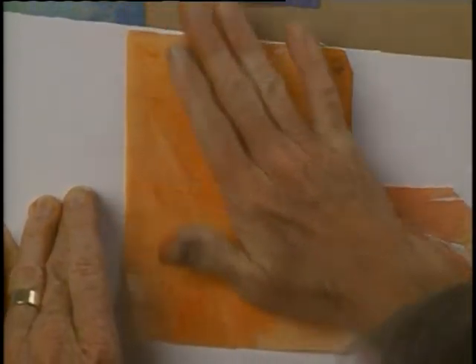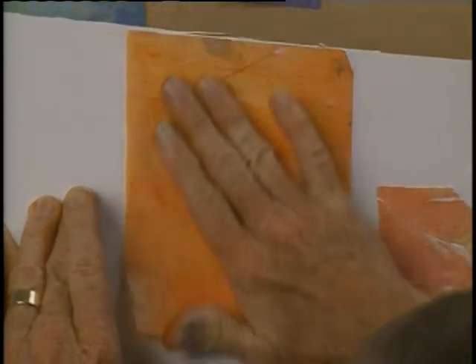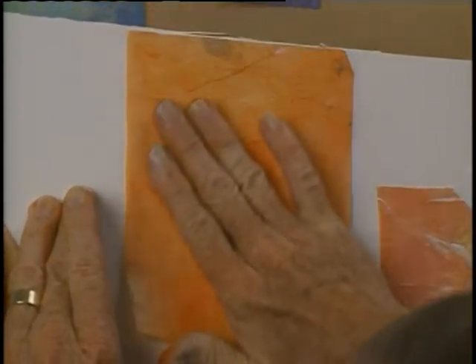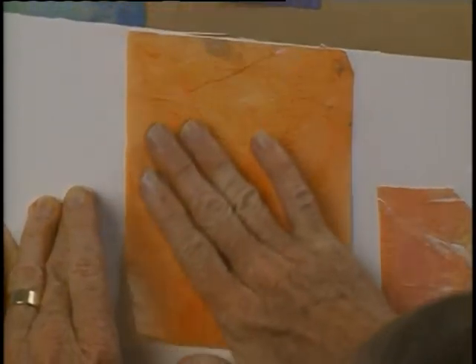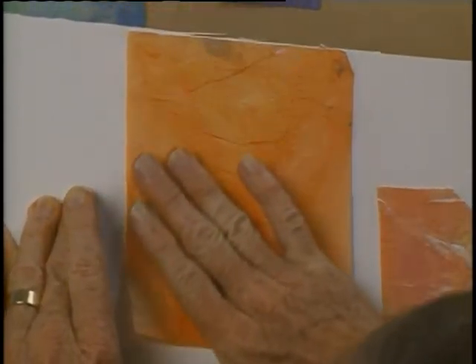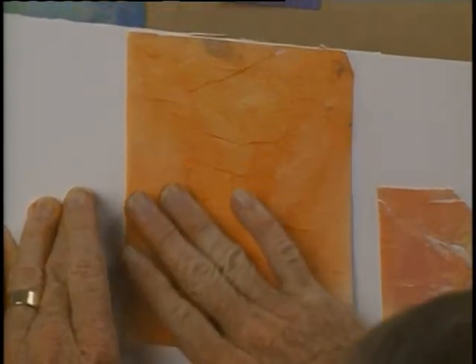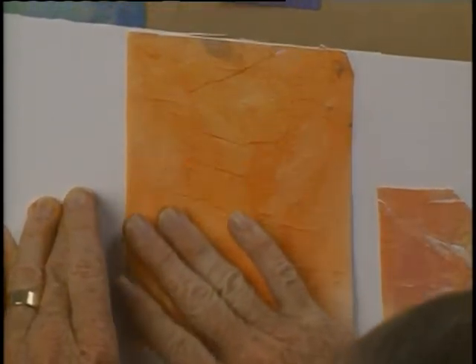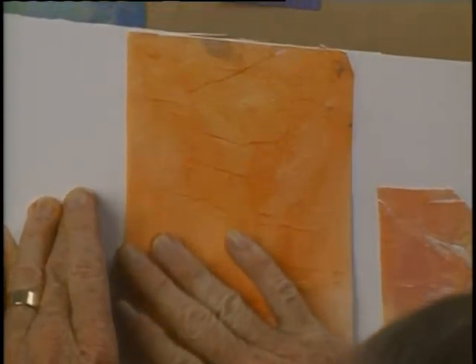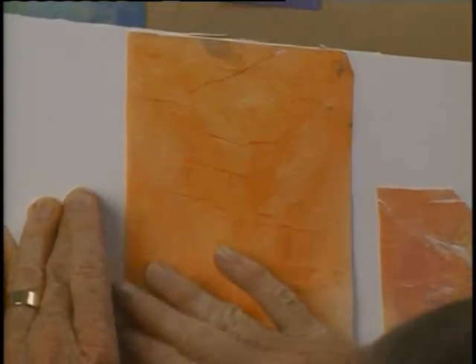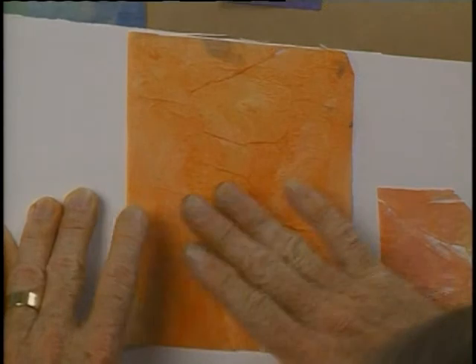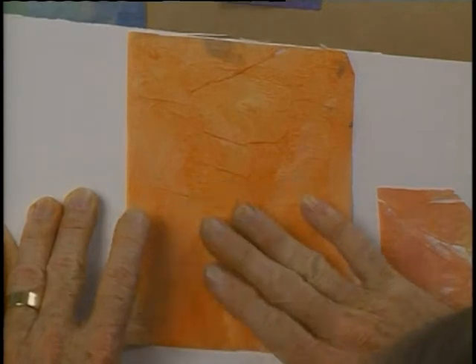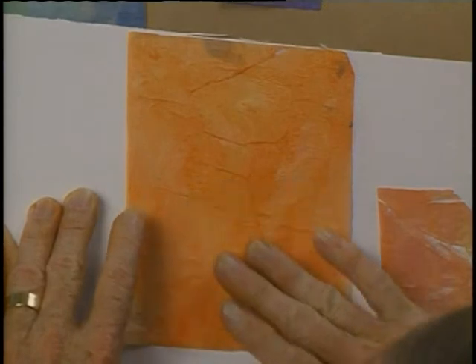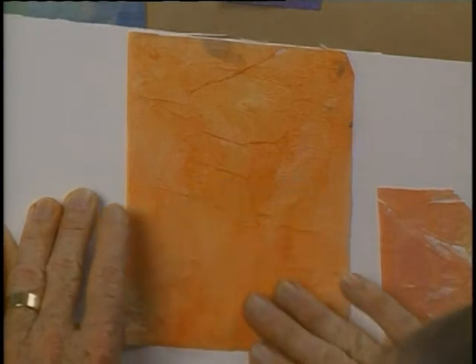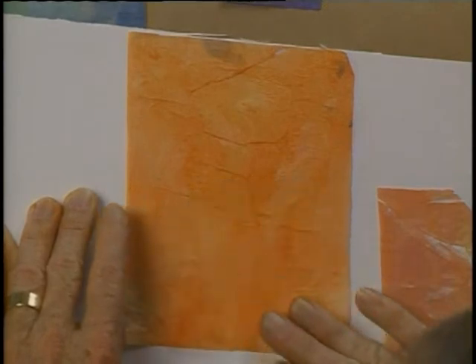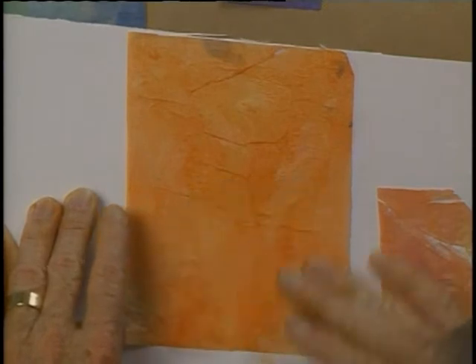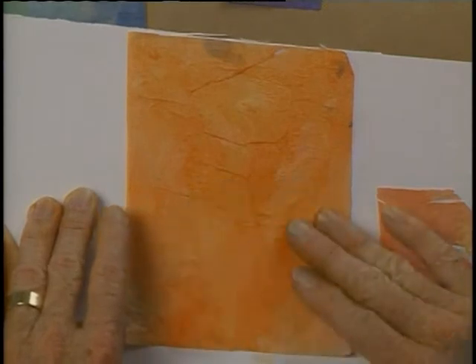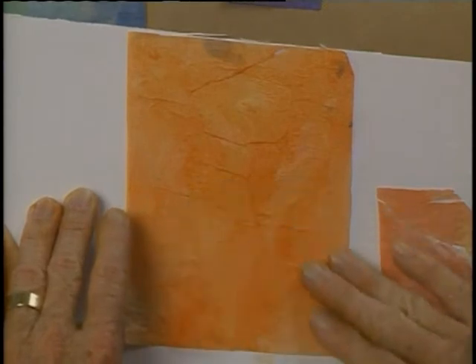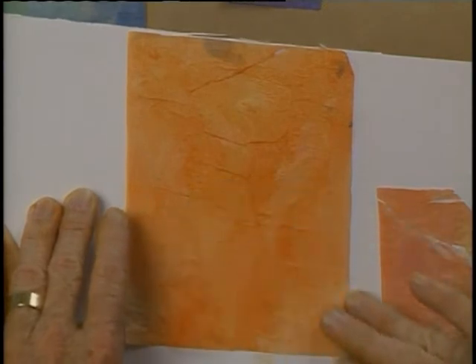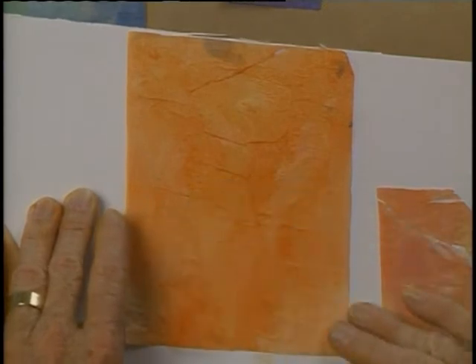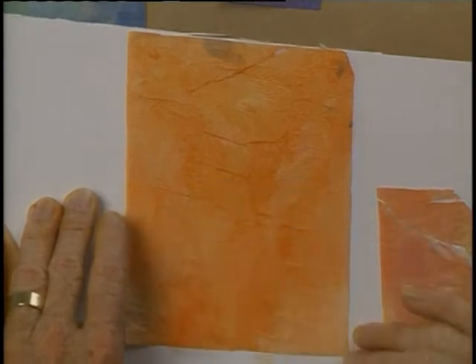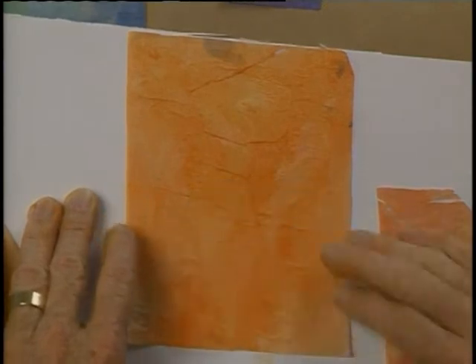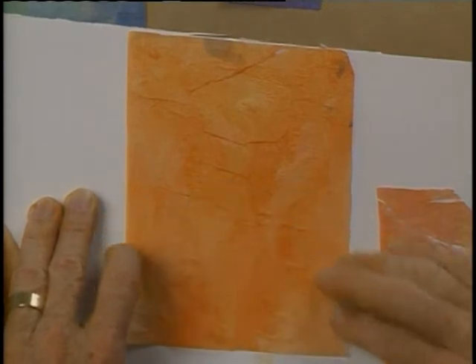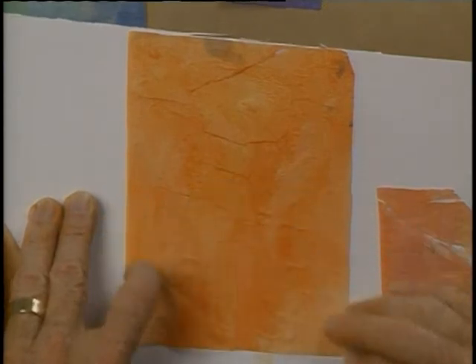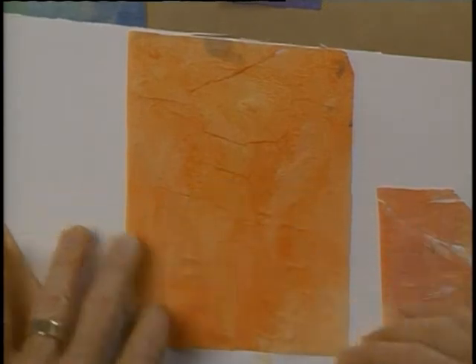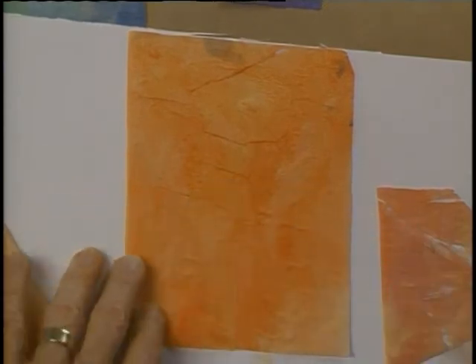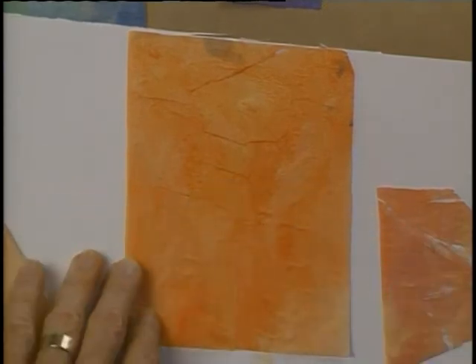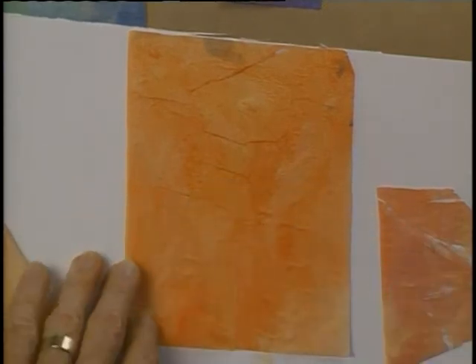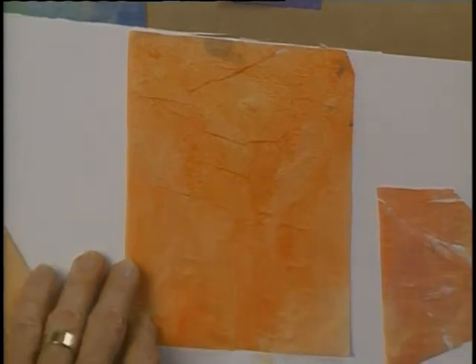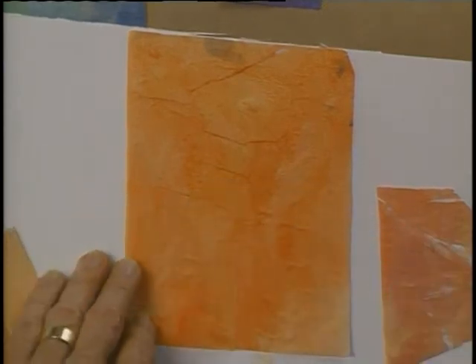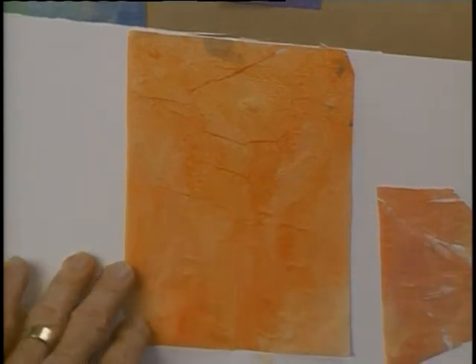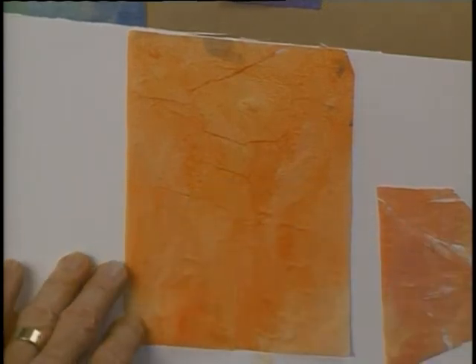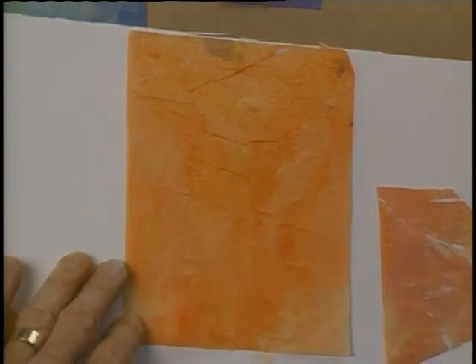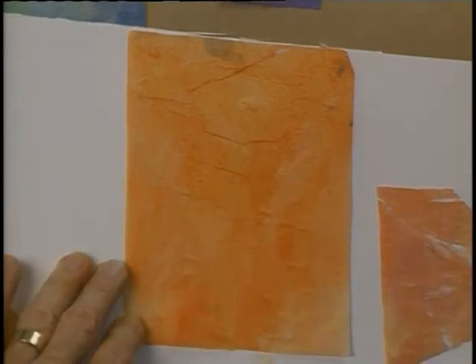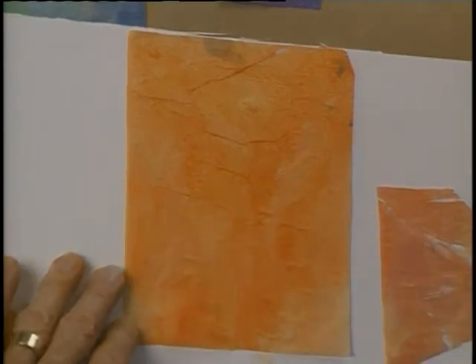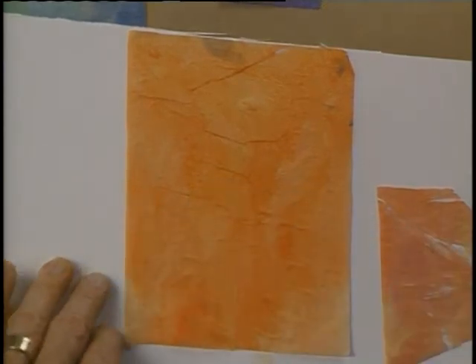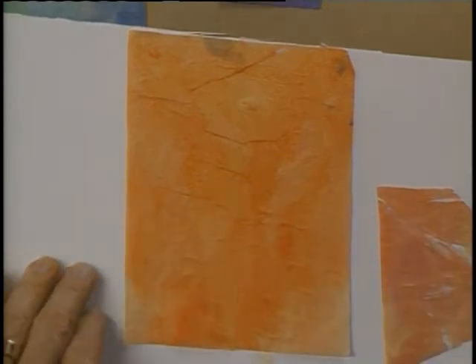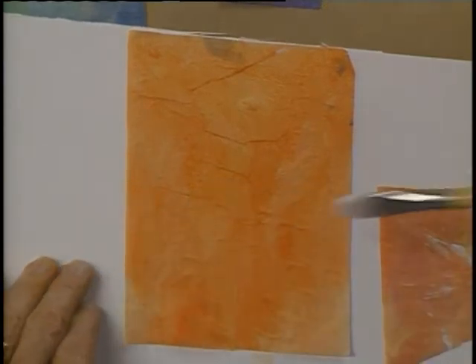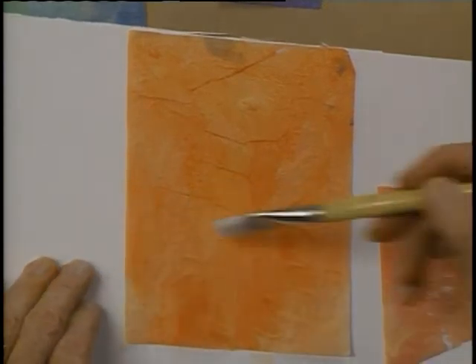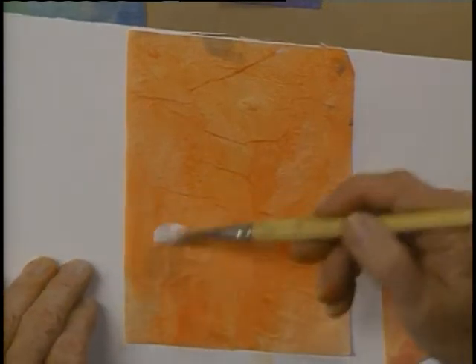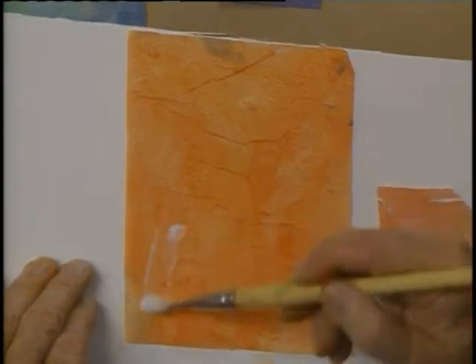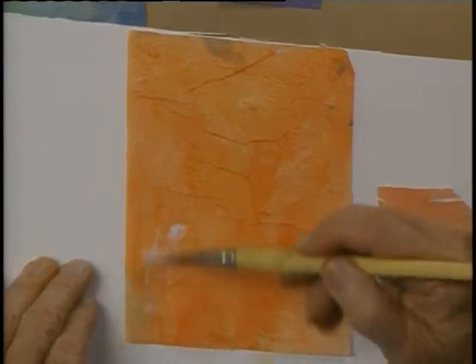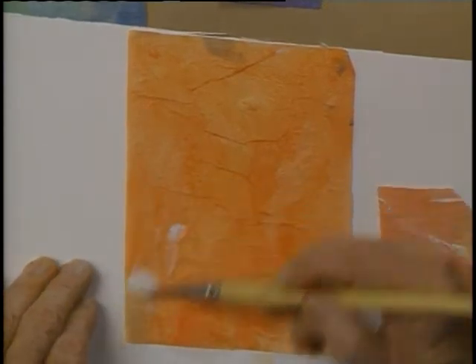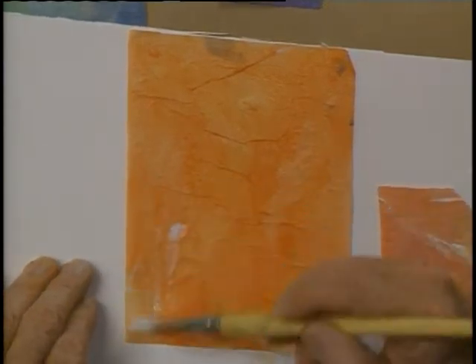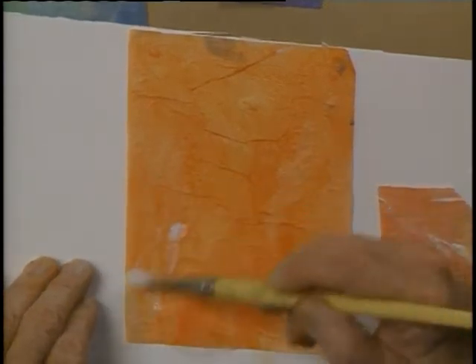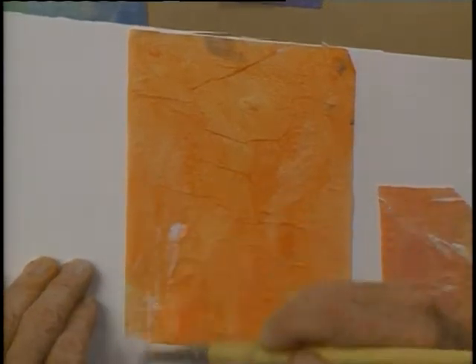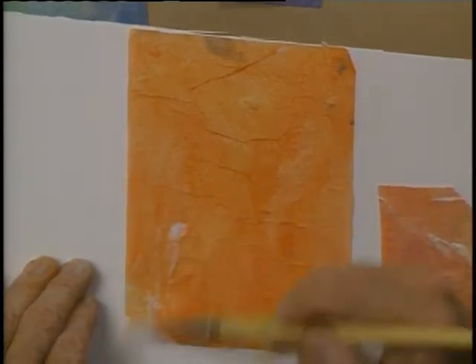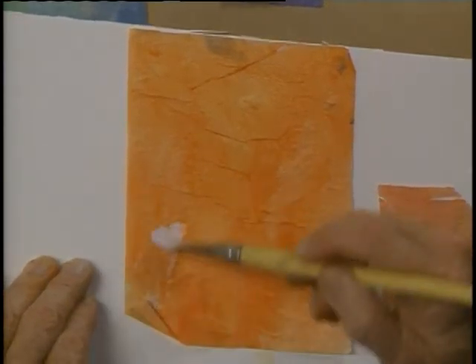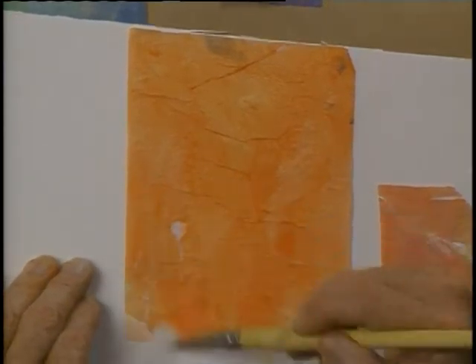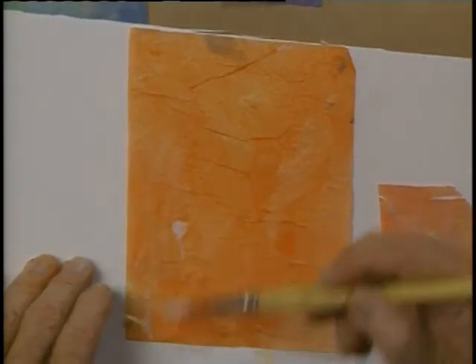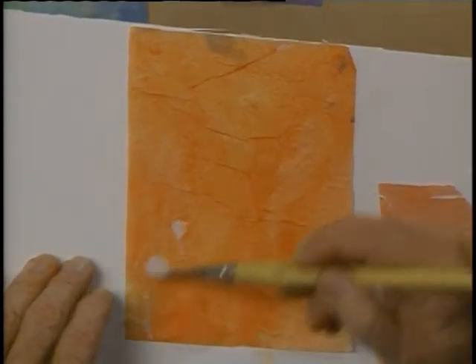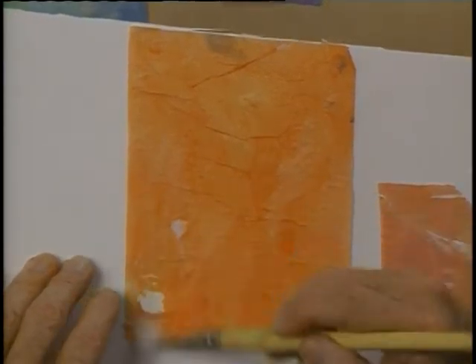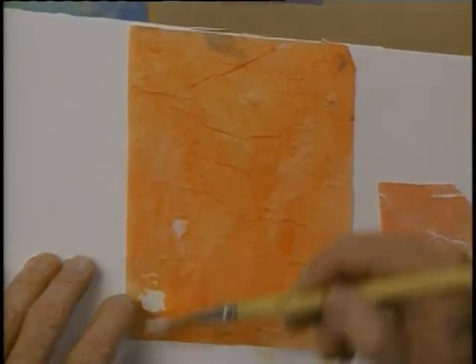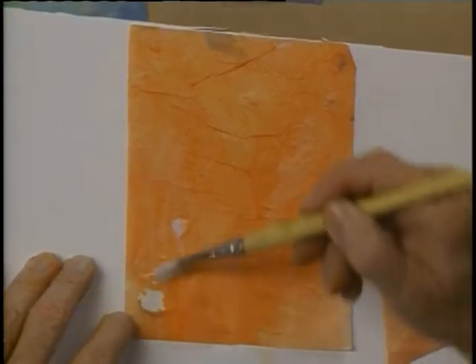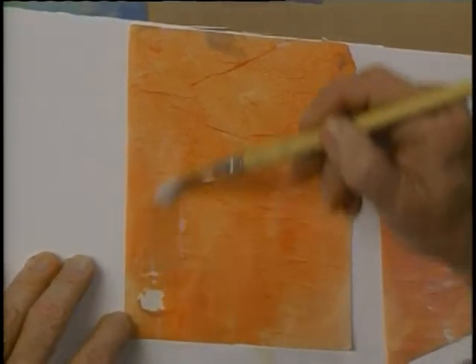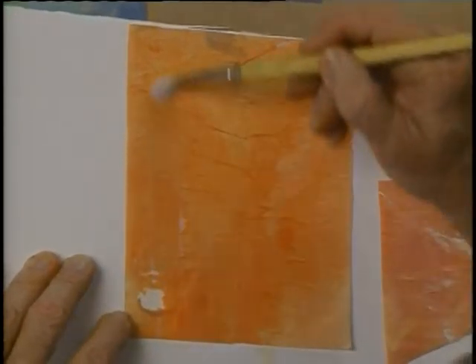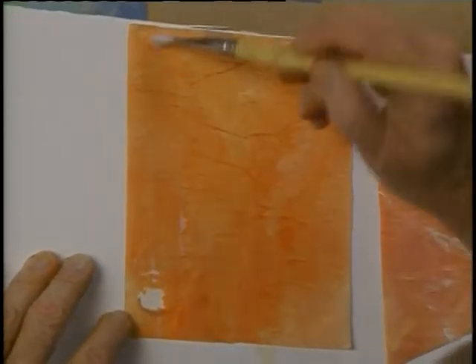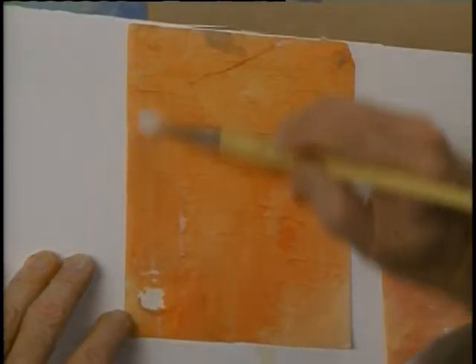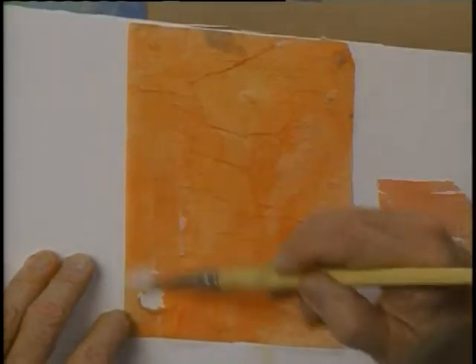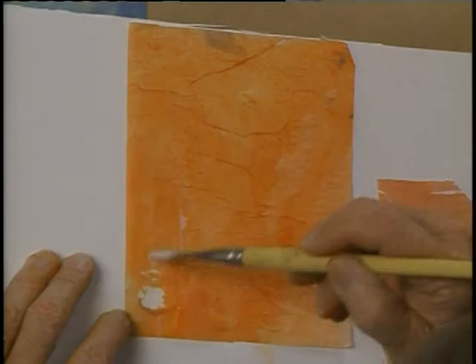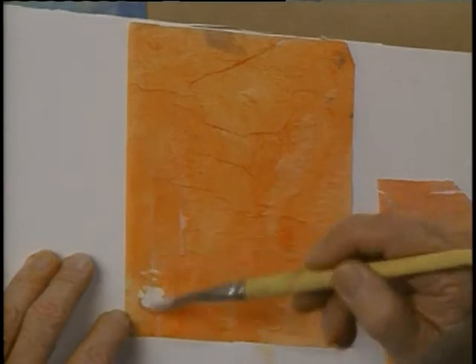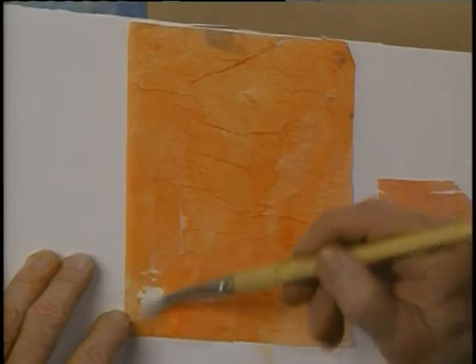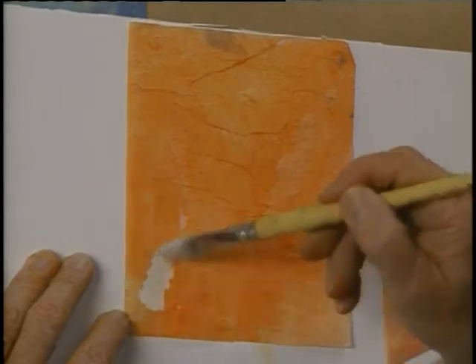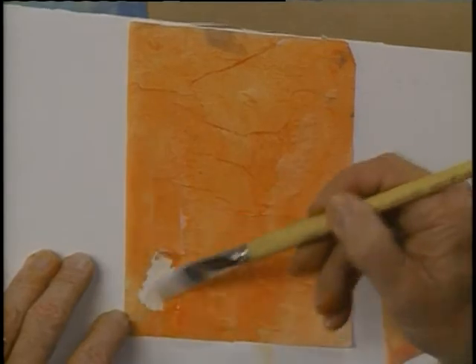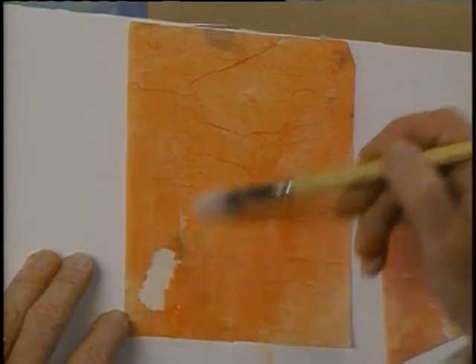Just use your fingers to push that out a little bit, and then even take some of this glue-water mixture and put it over the top of that.